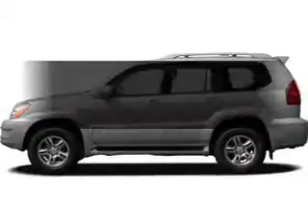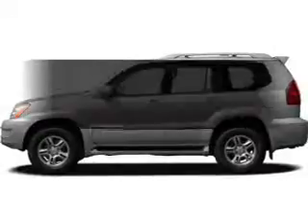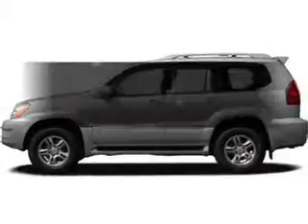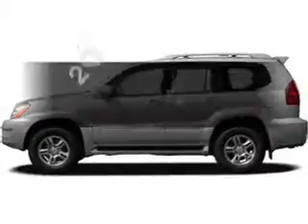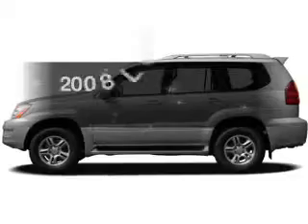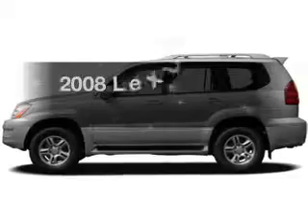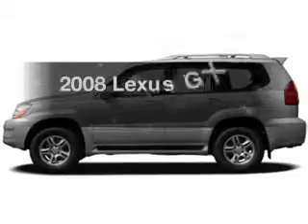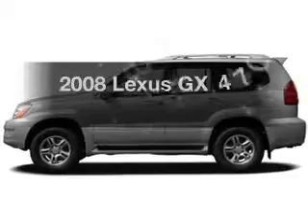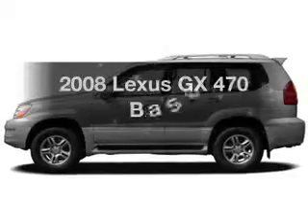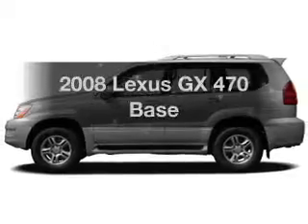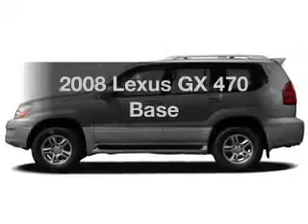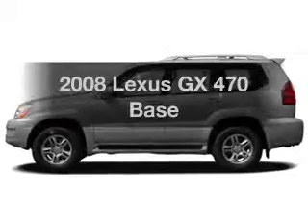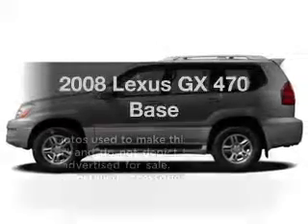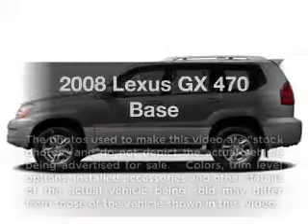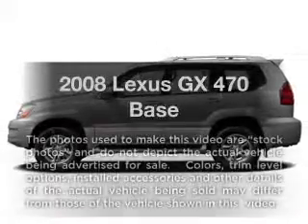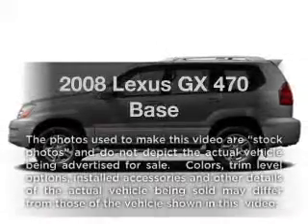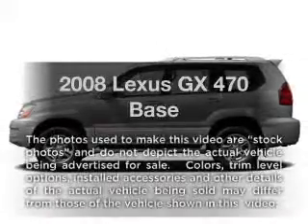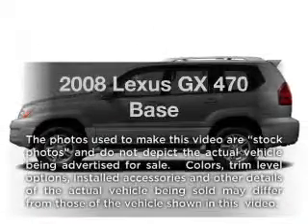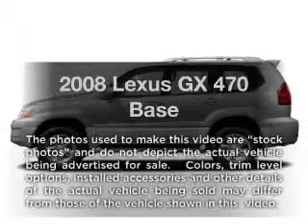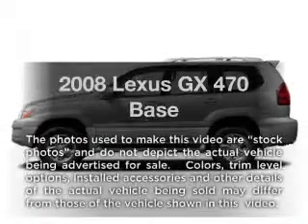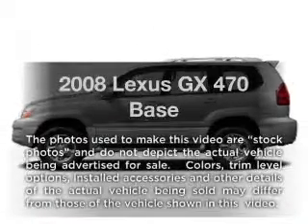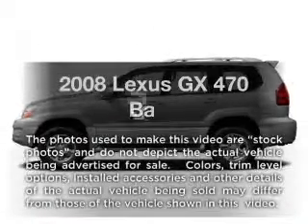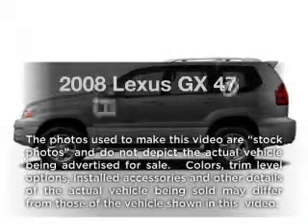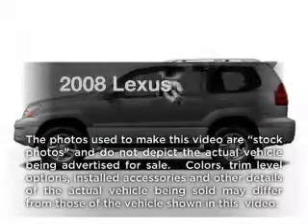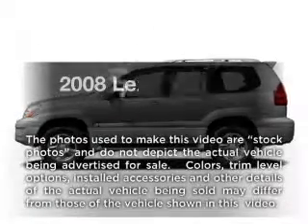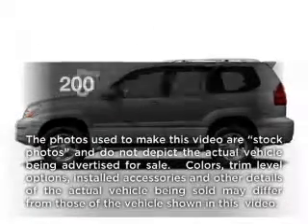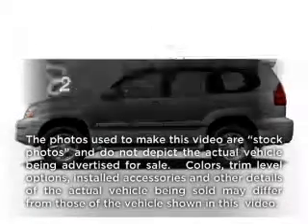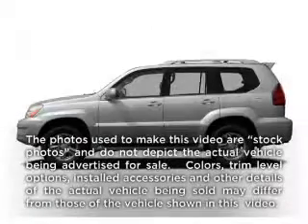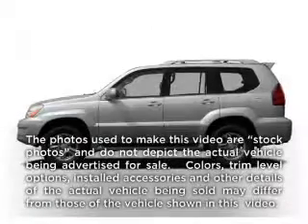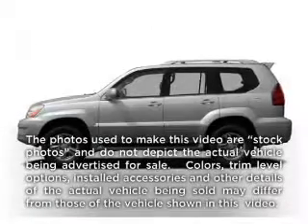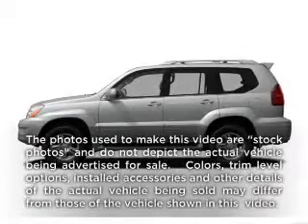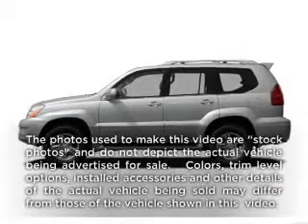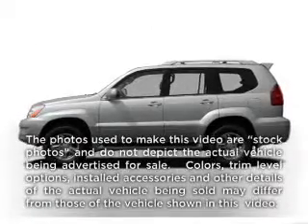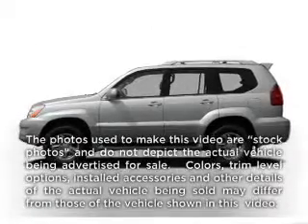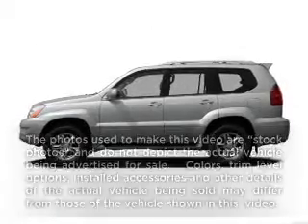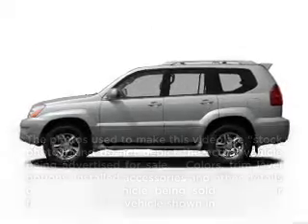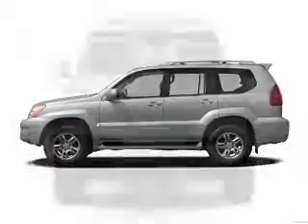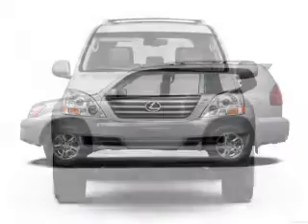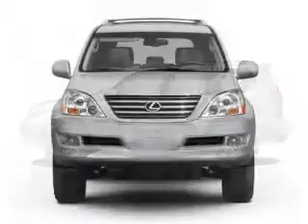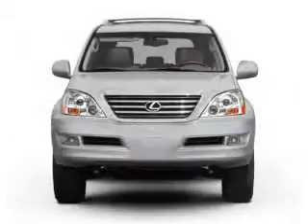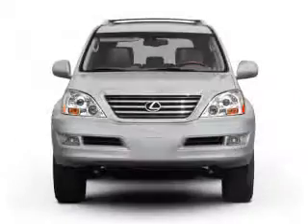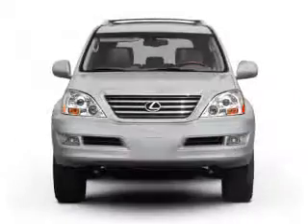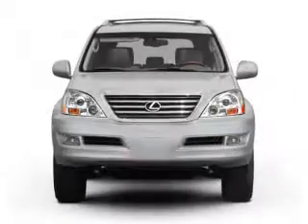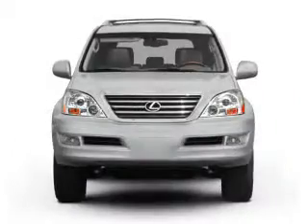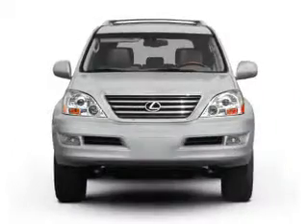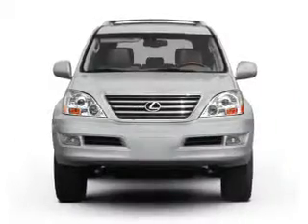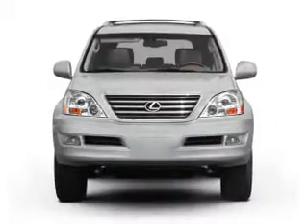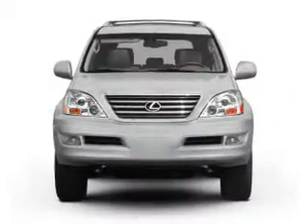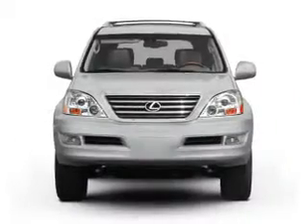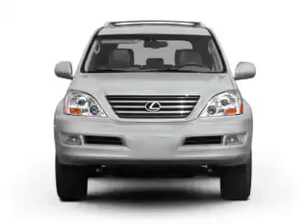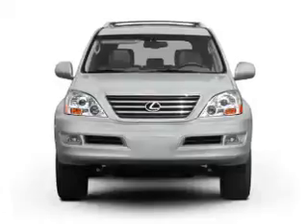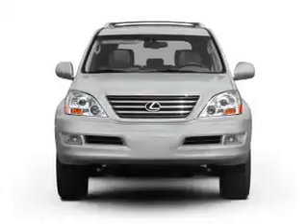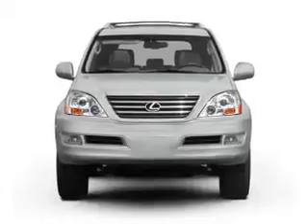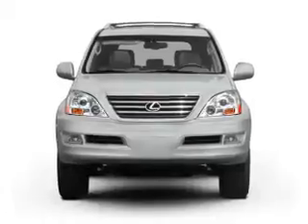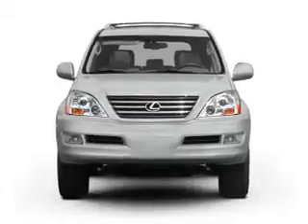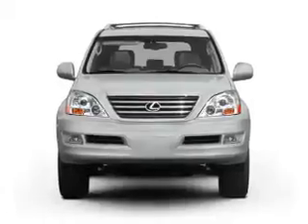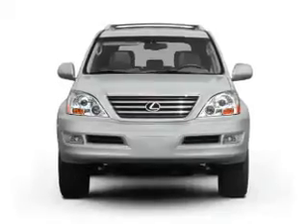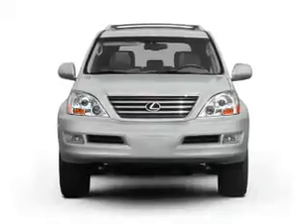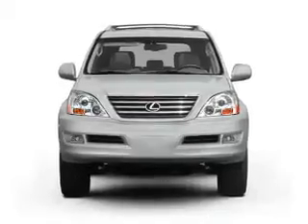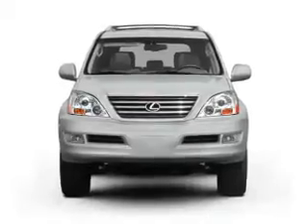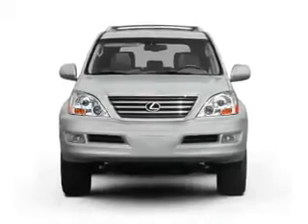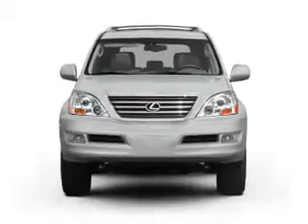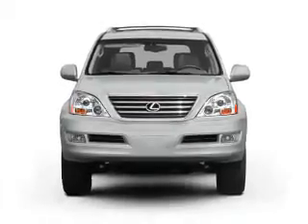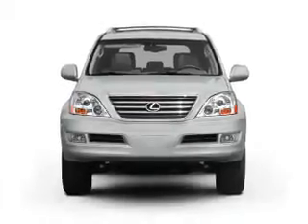Get noticed in this 2008 Lexus GX470. If you're looking for a first-rate auto, this one could be yours today.